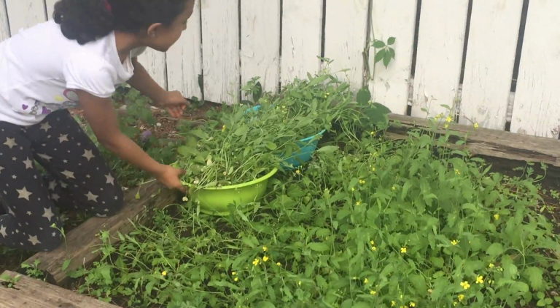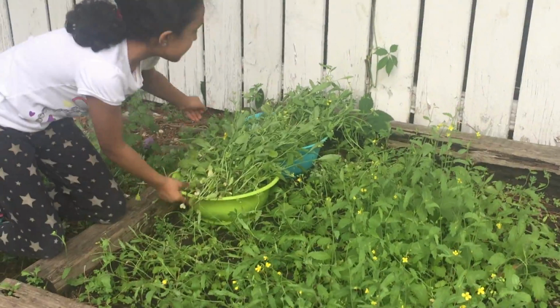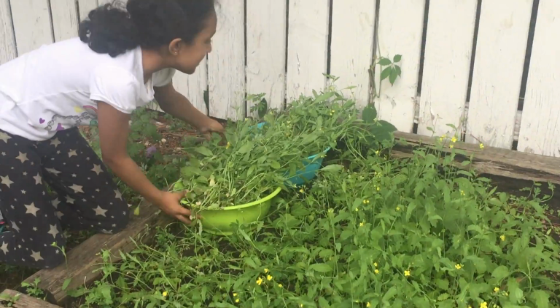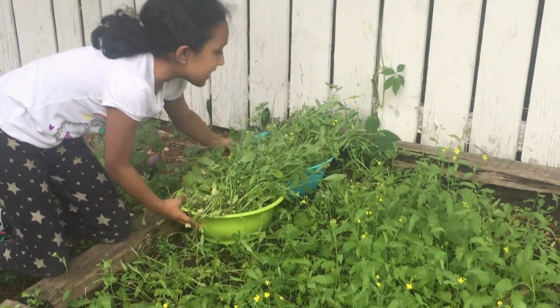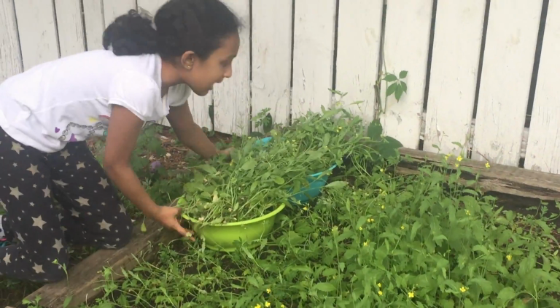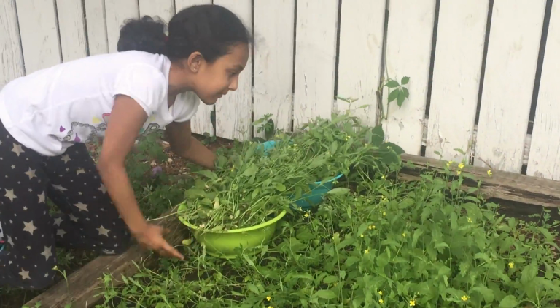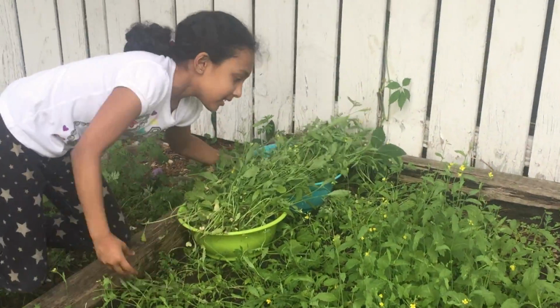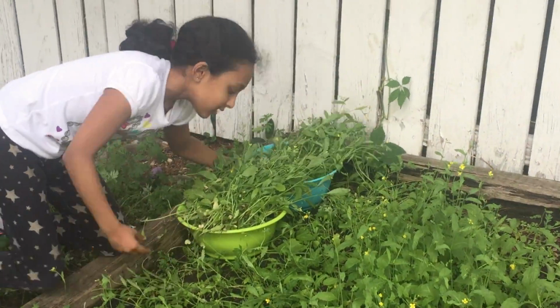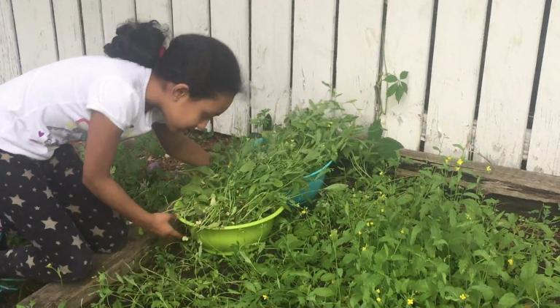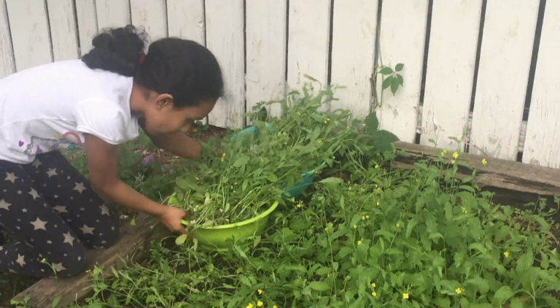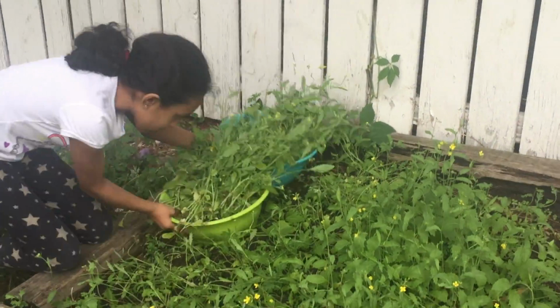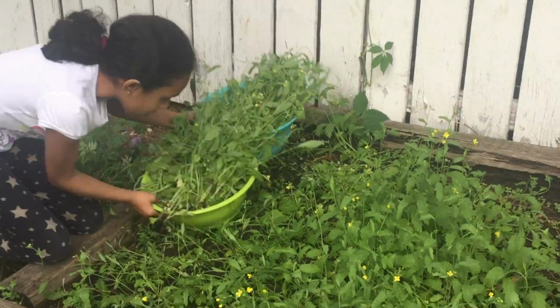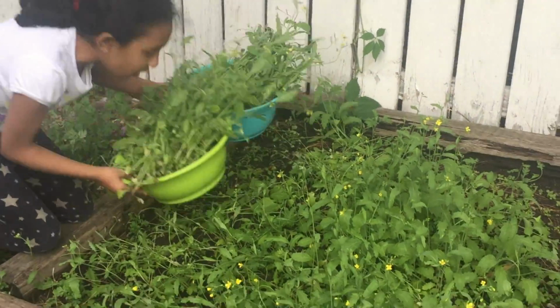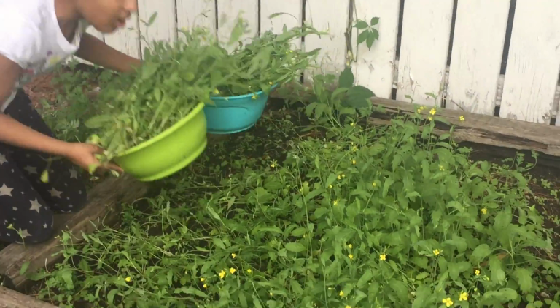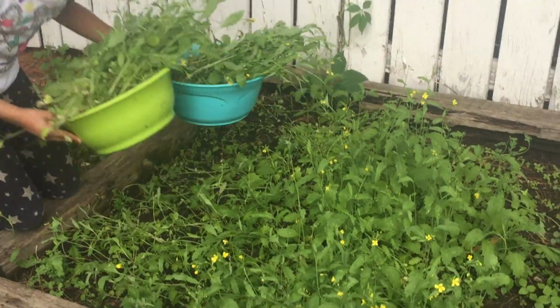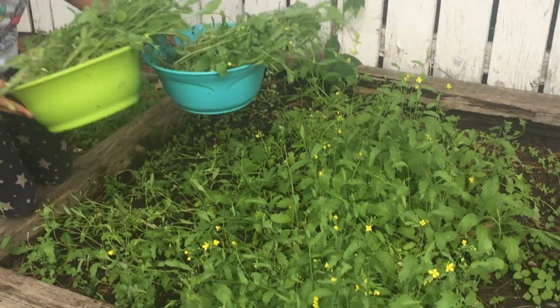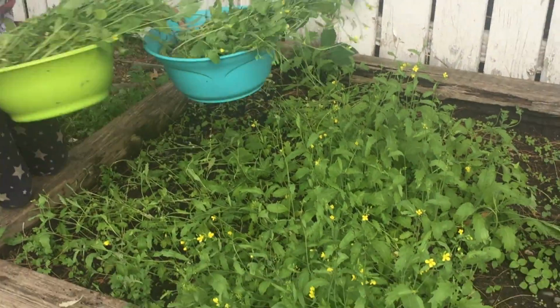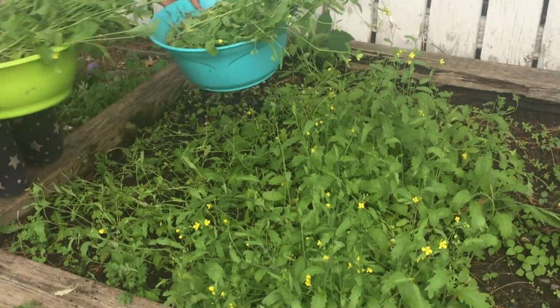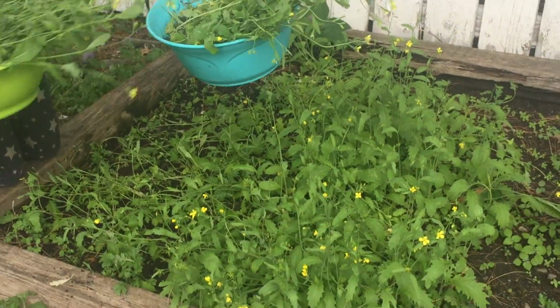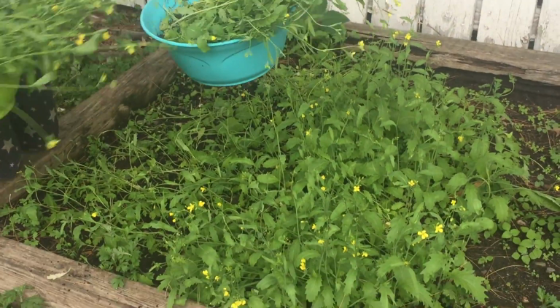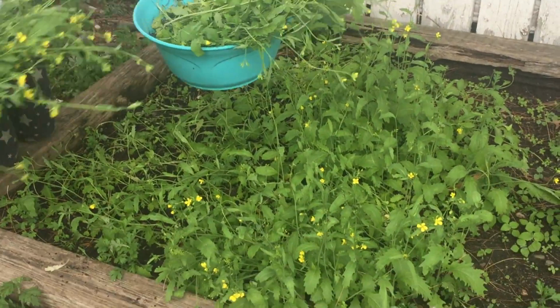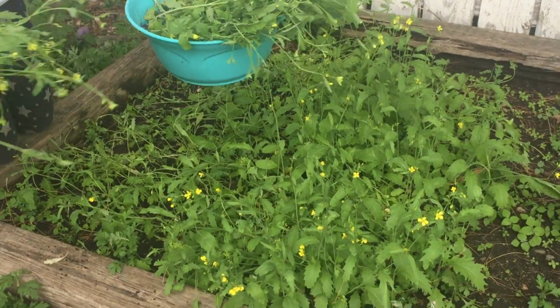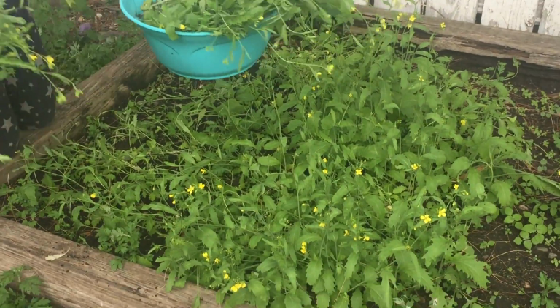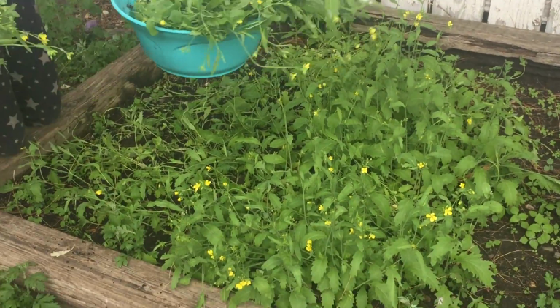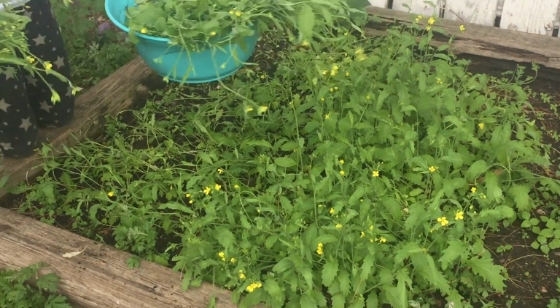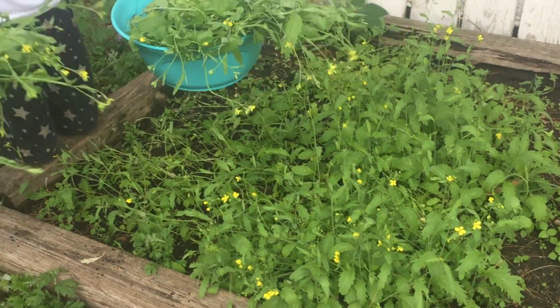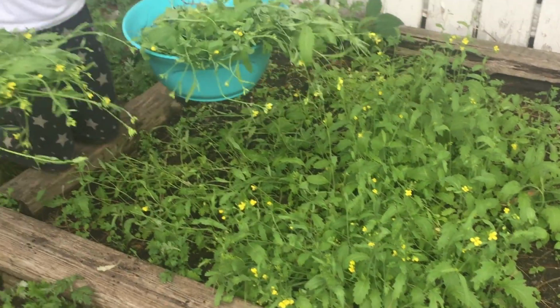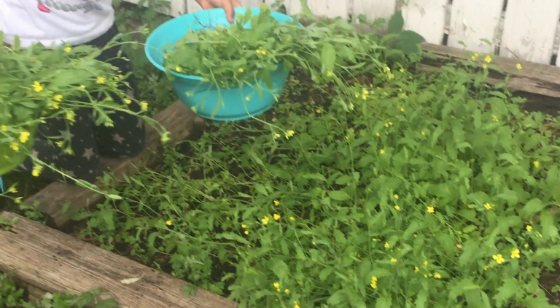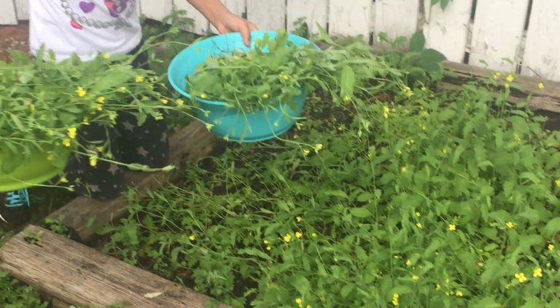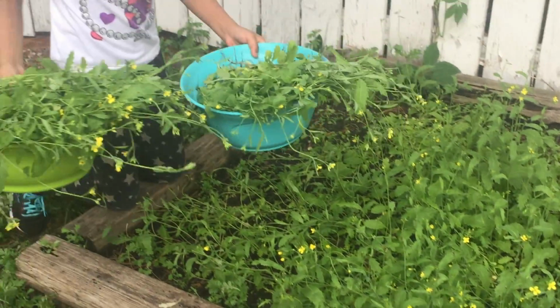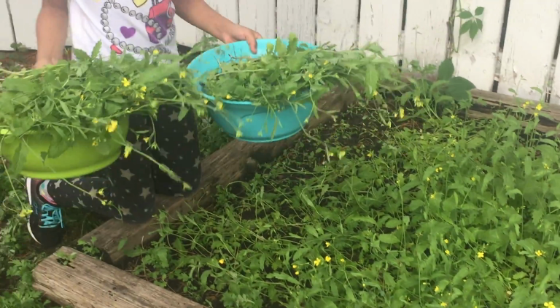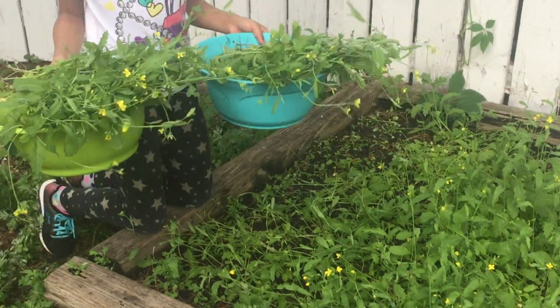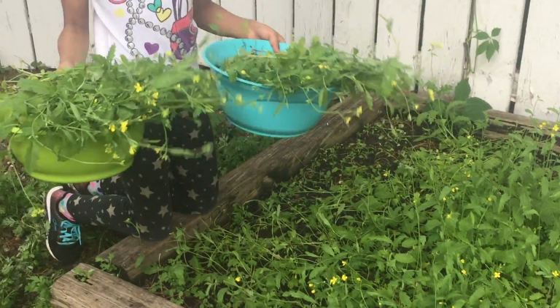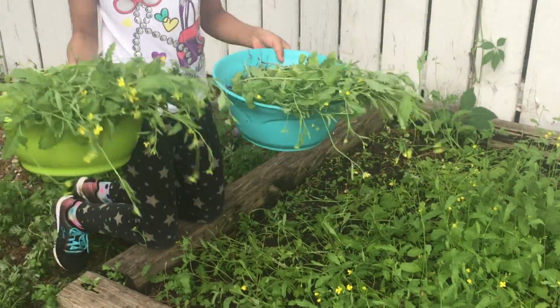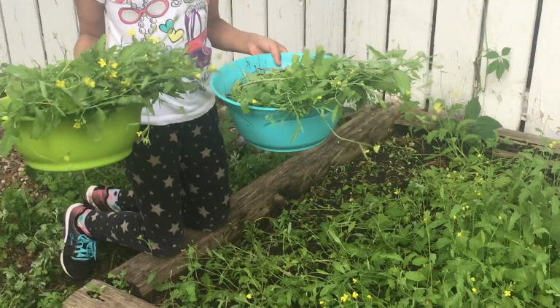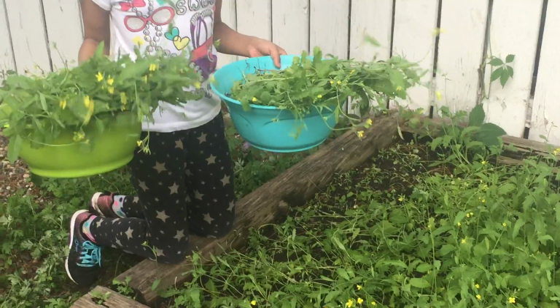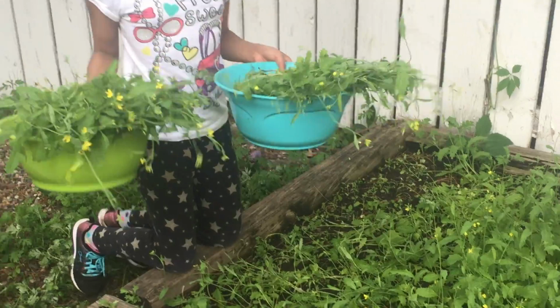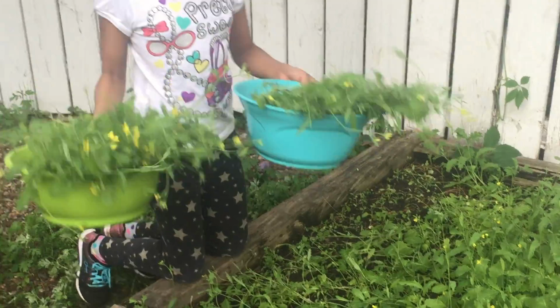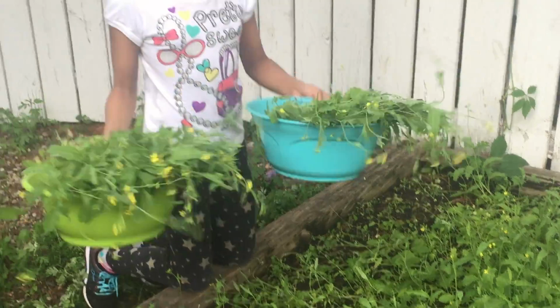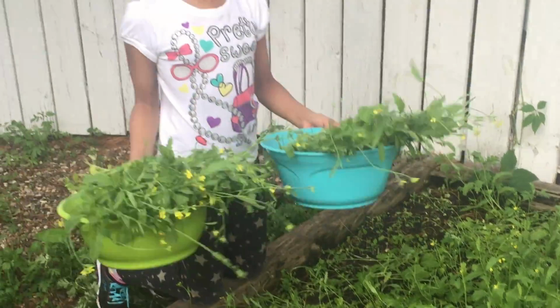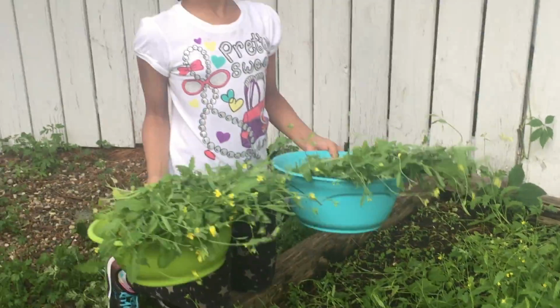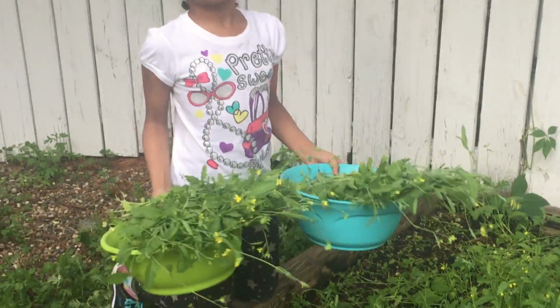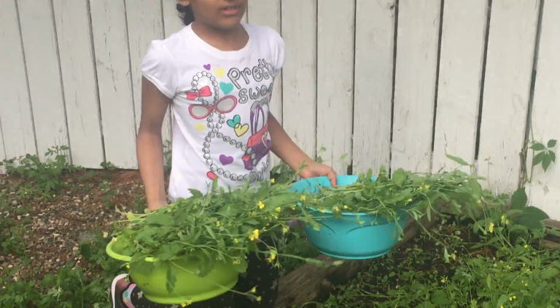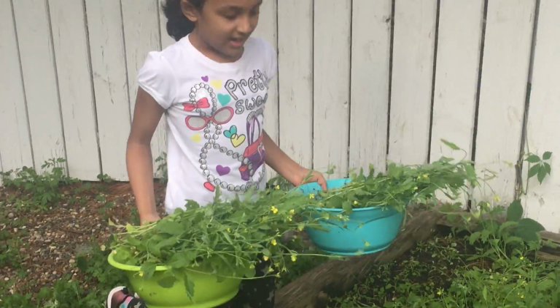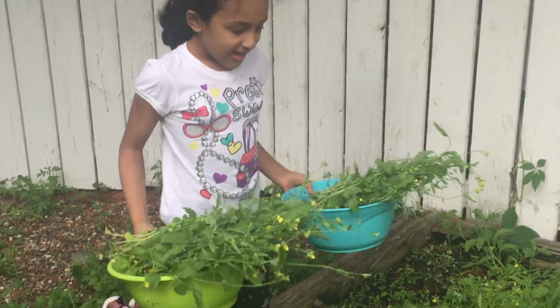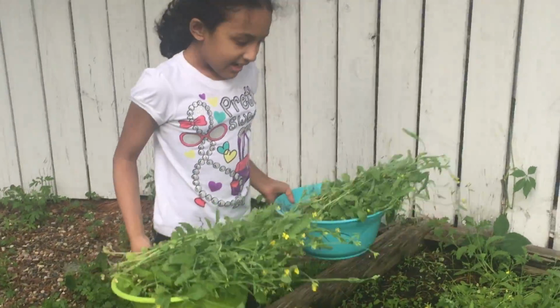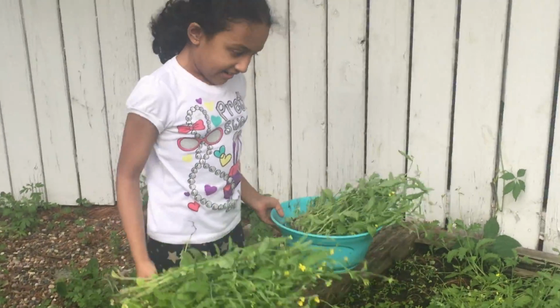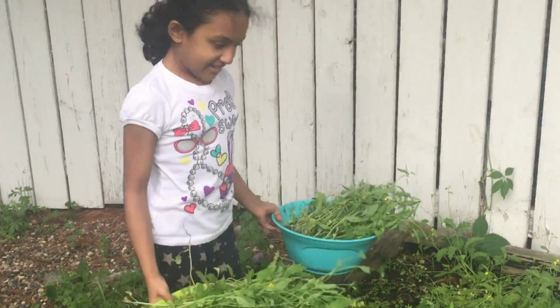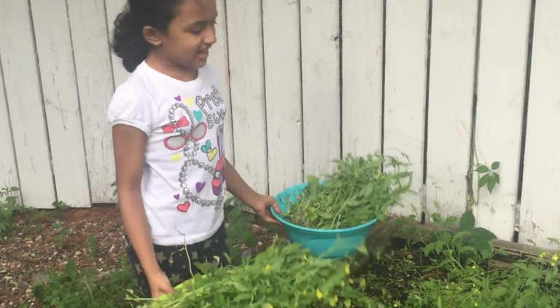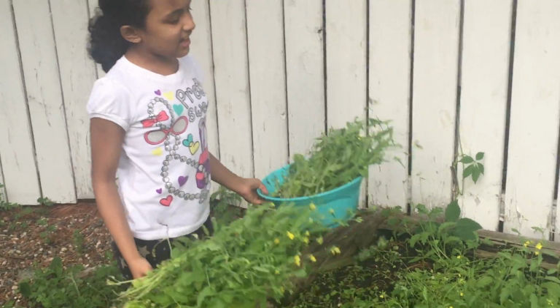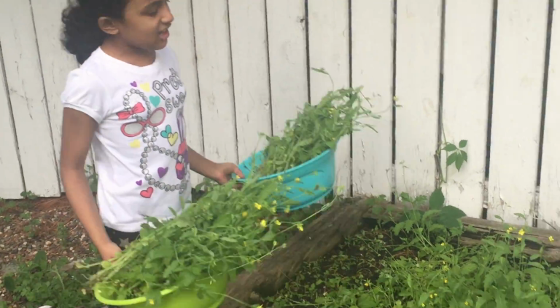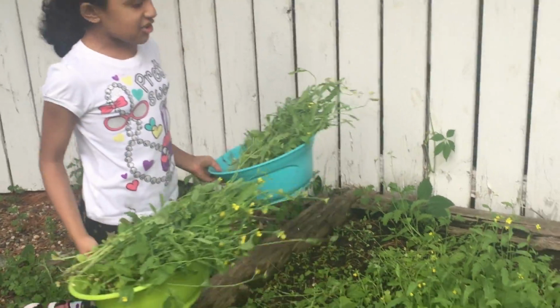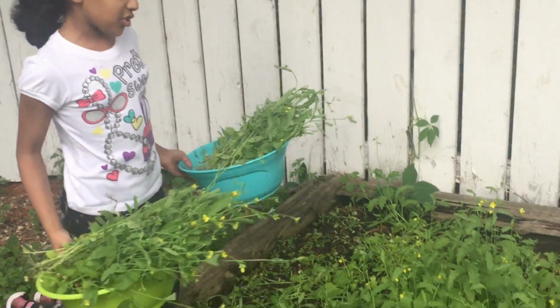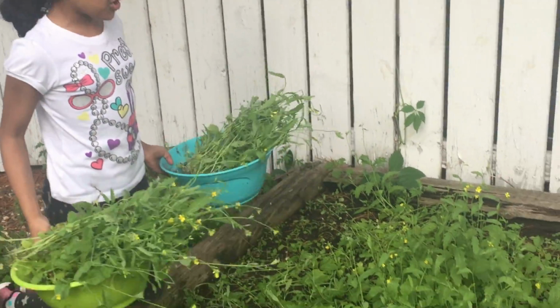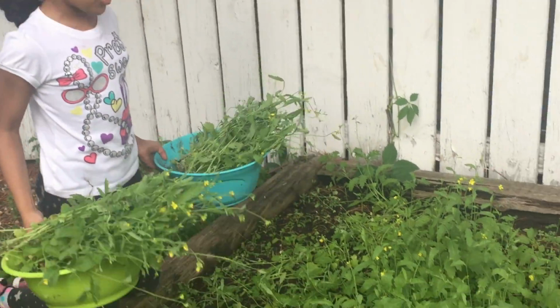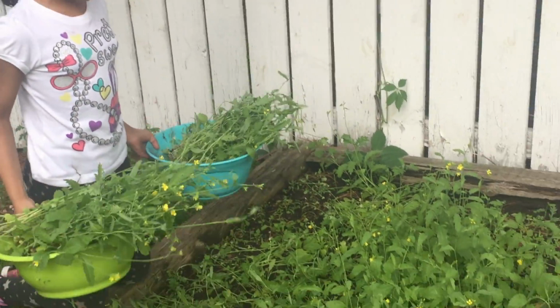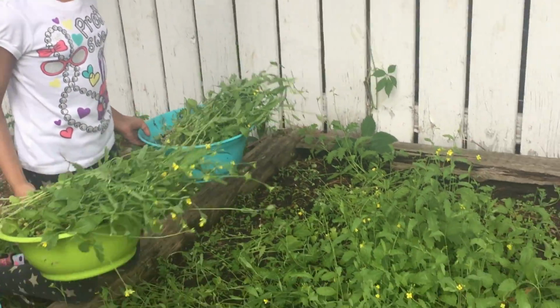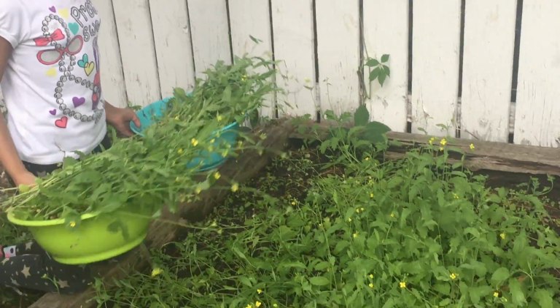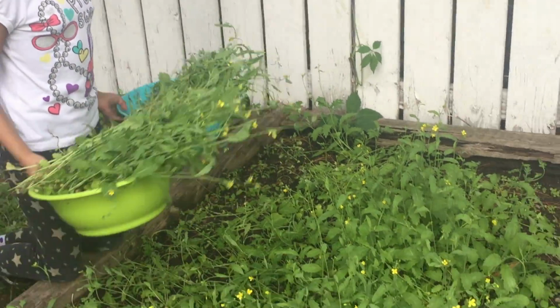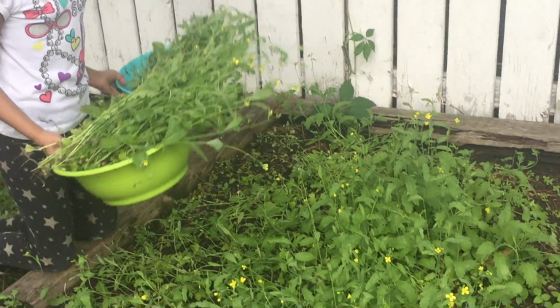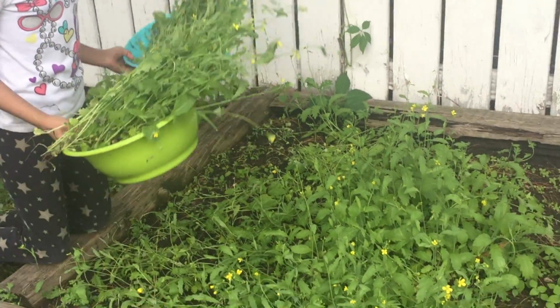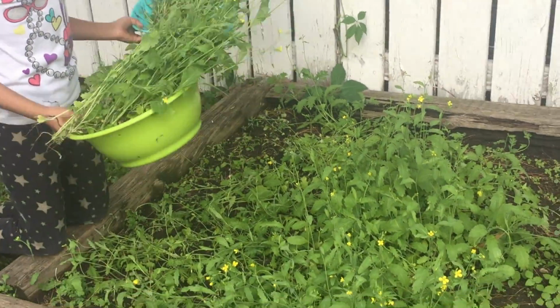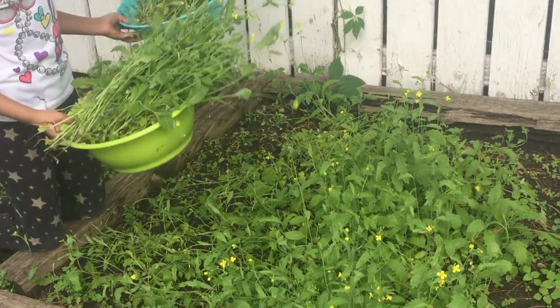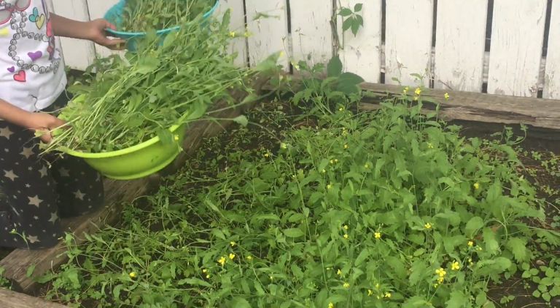So, I'm going to put two bowls full. And still a little, little. Mashallah.